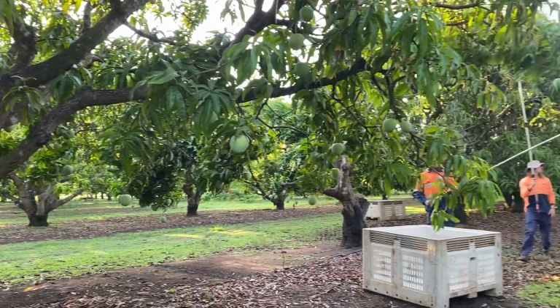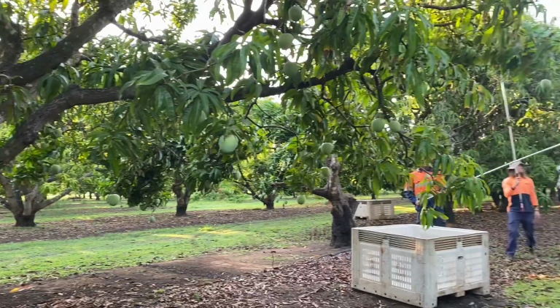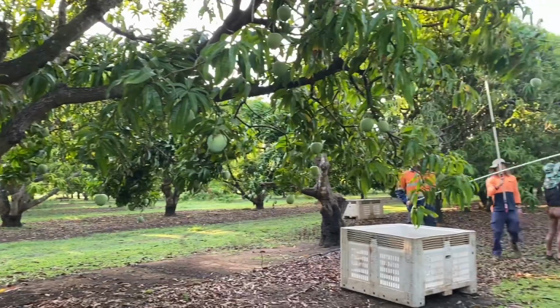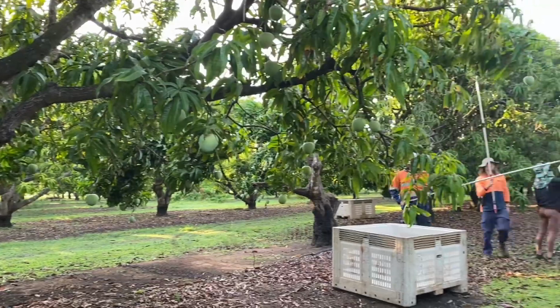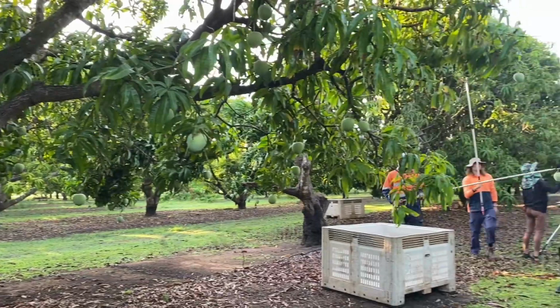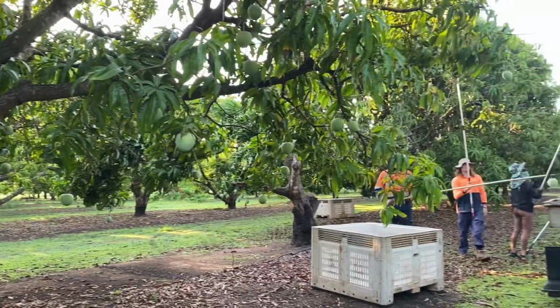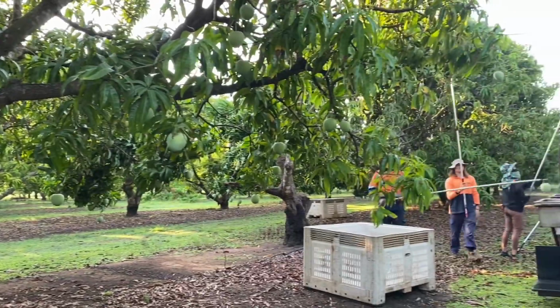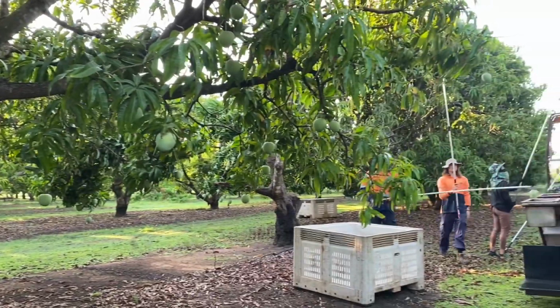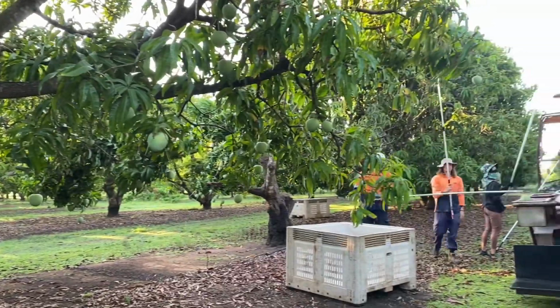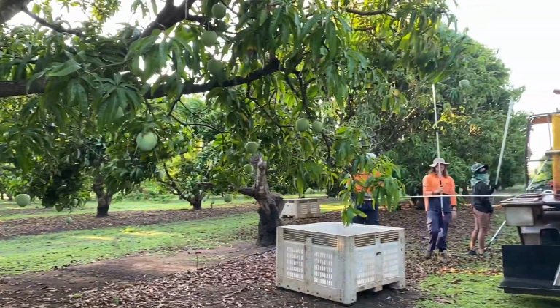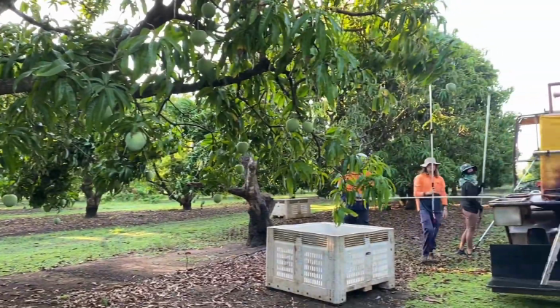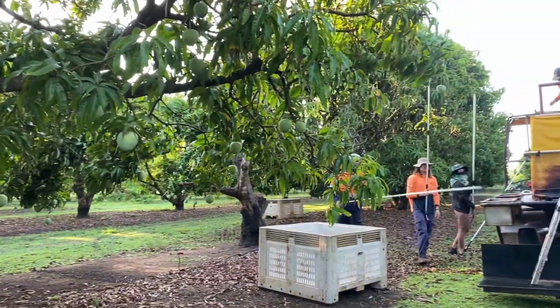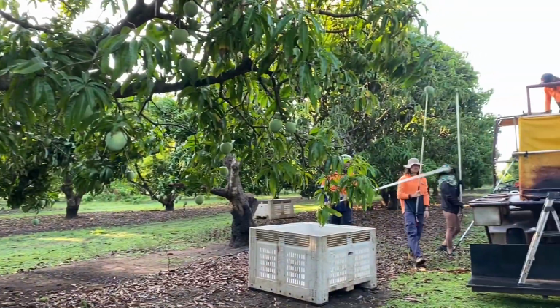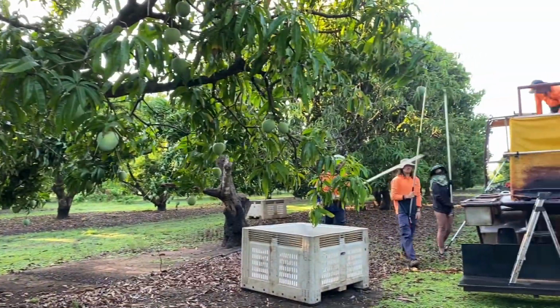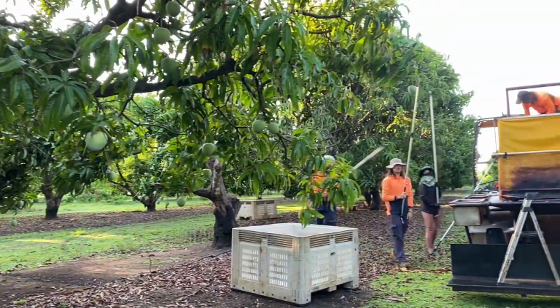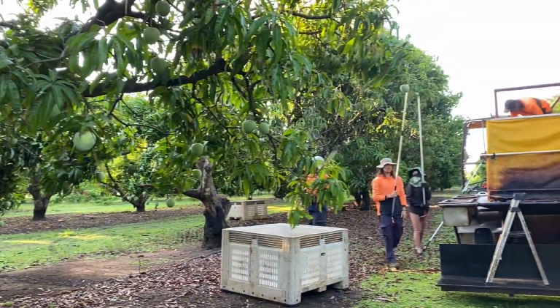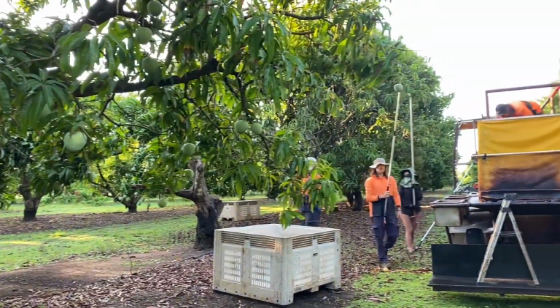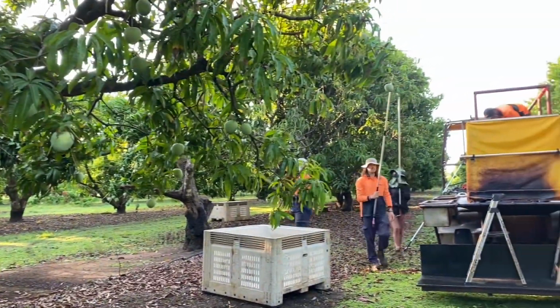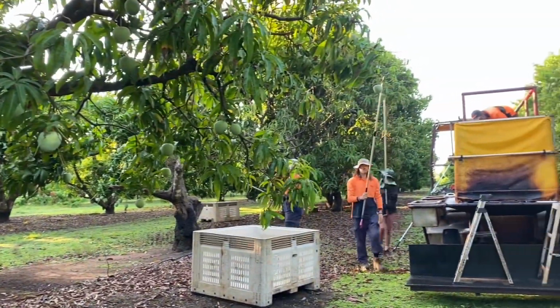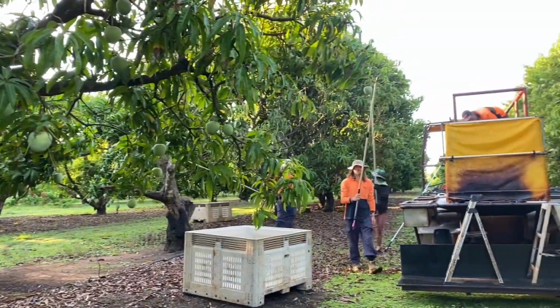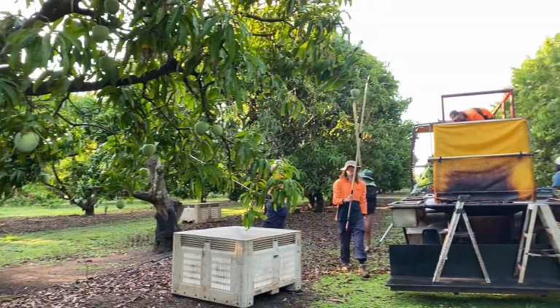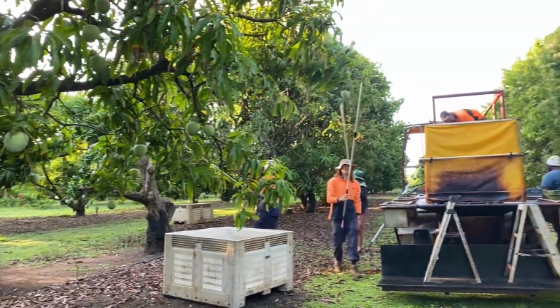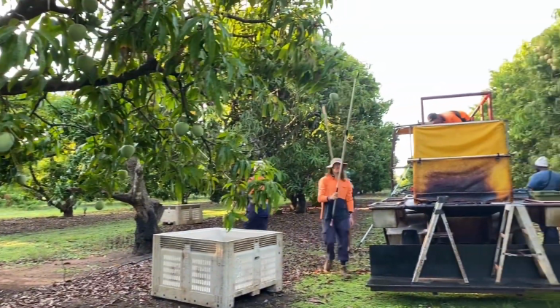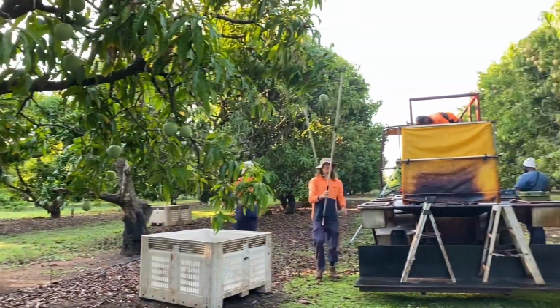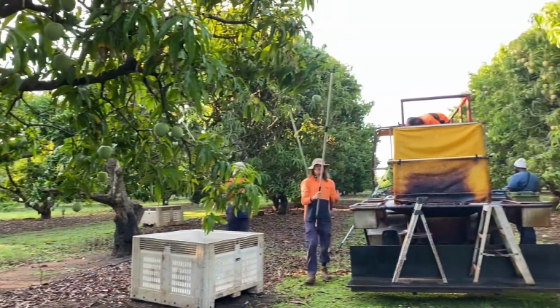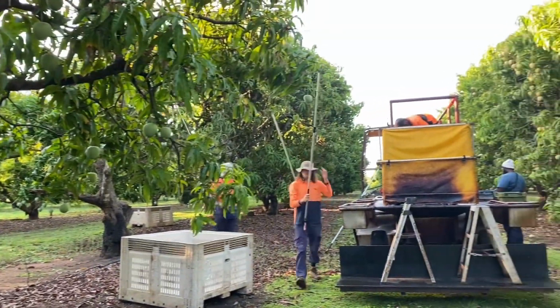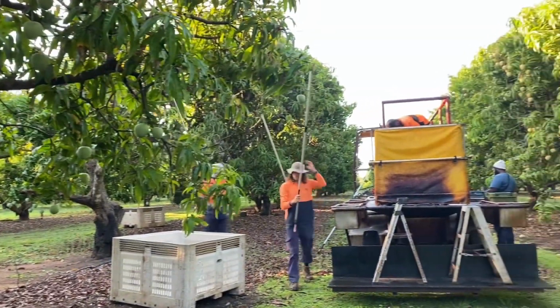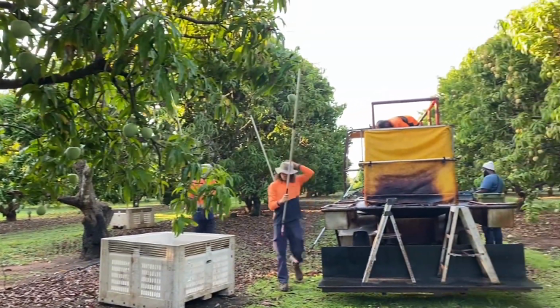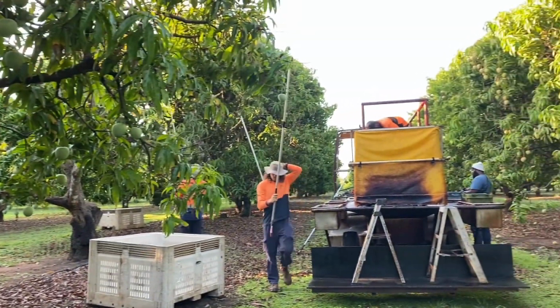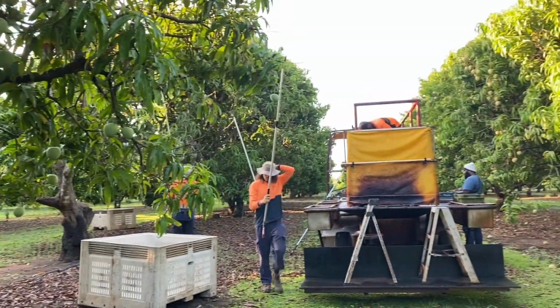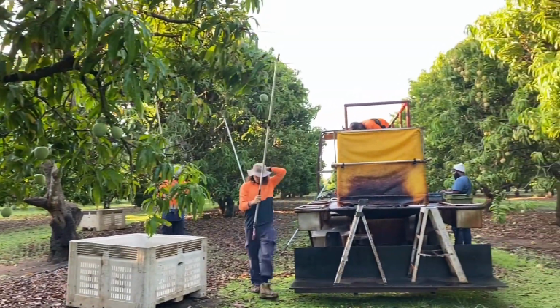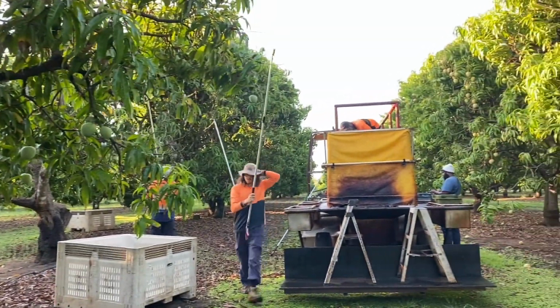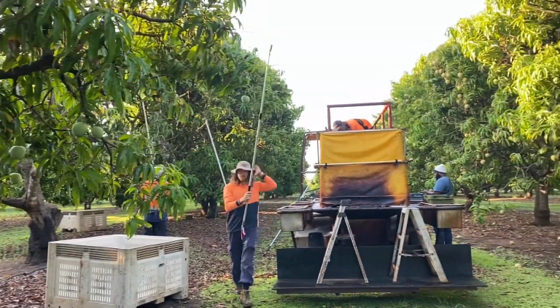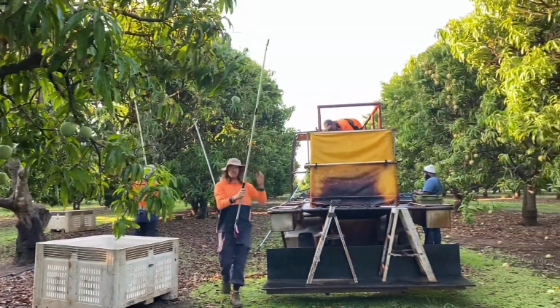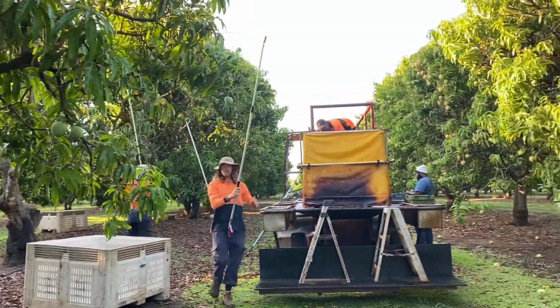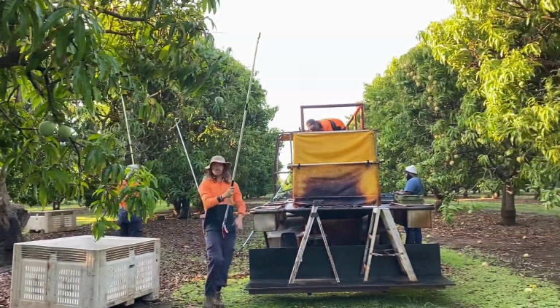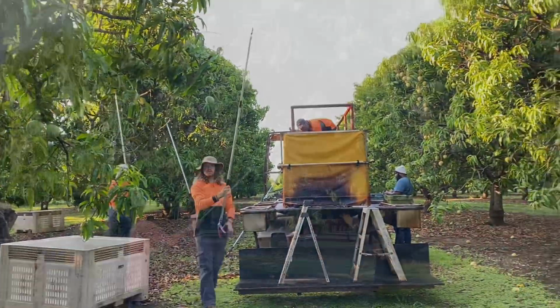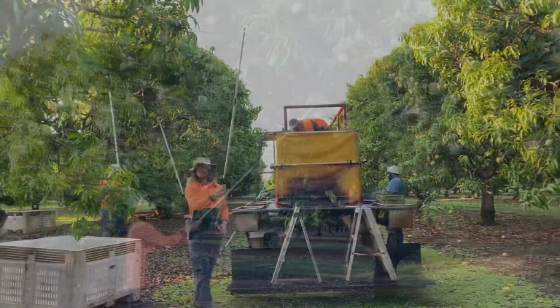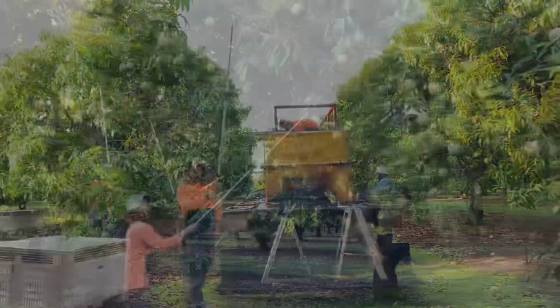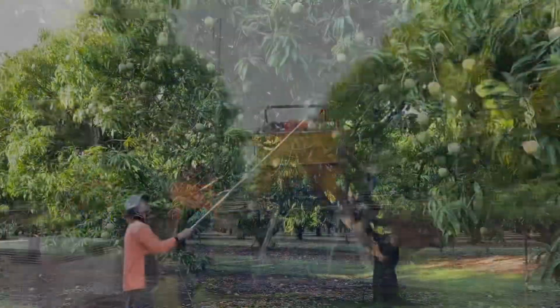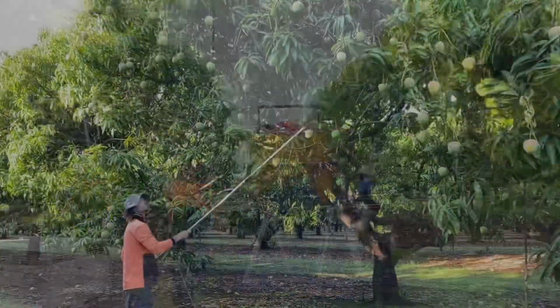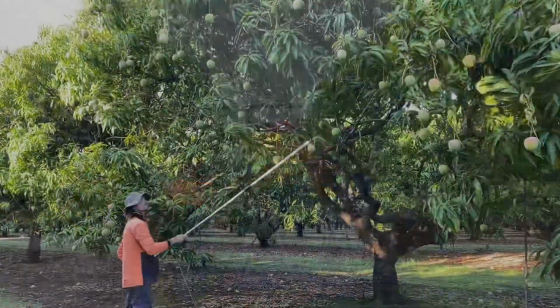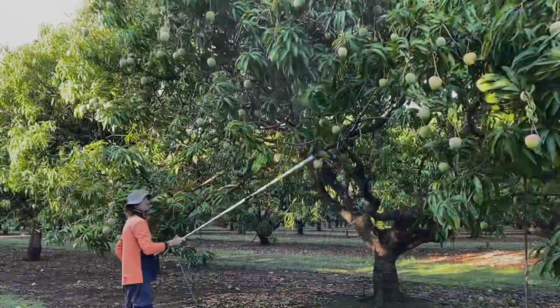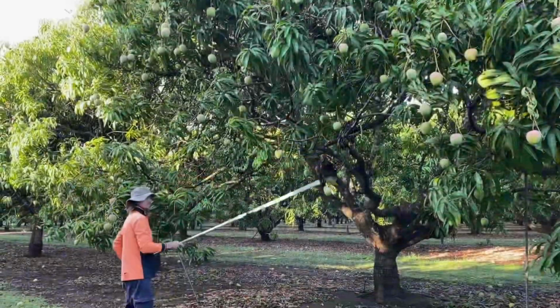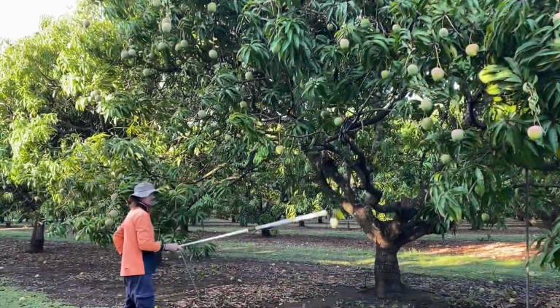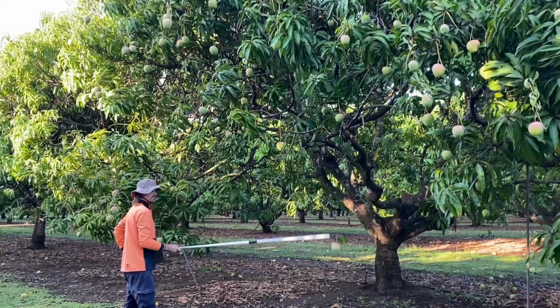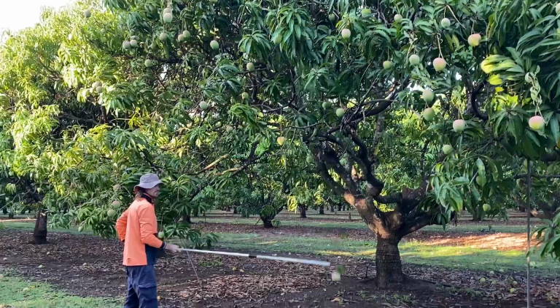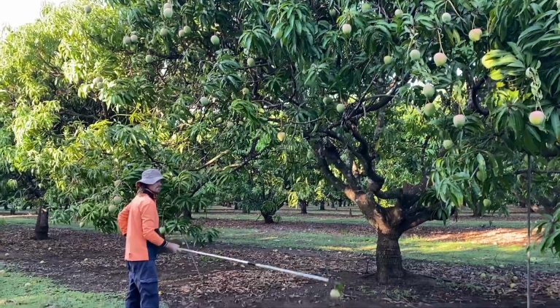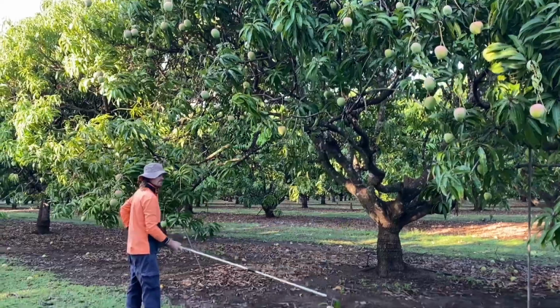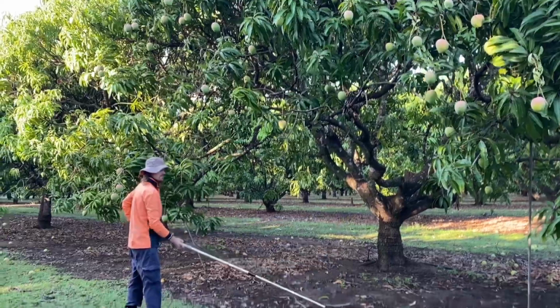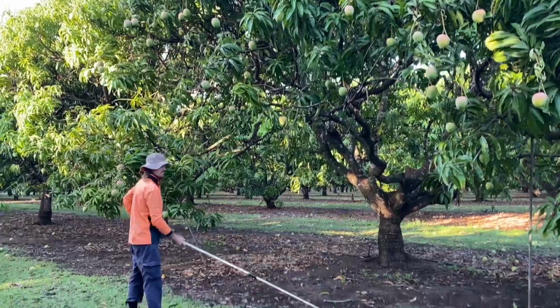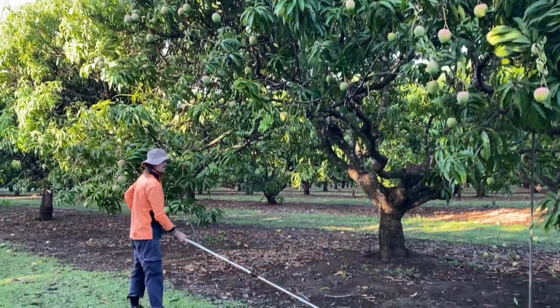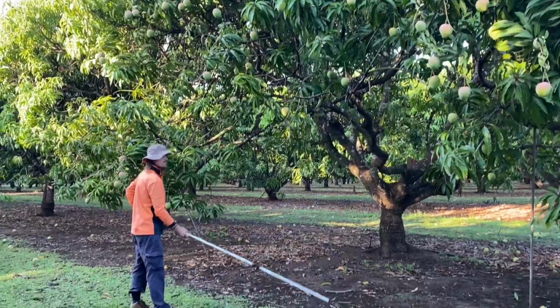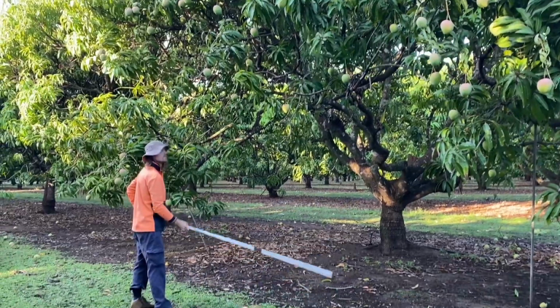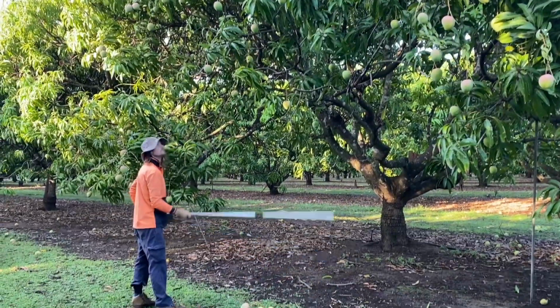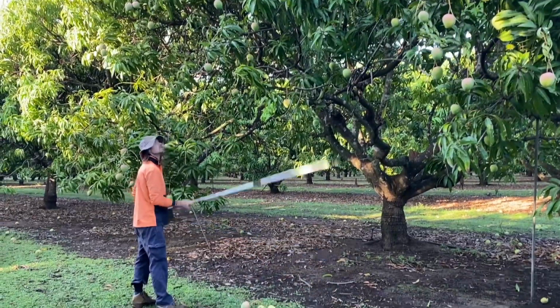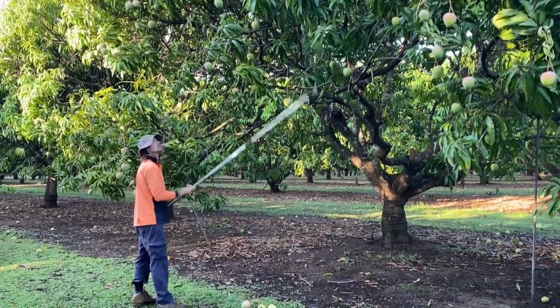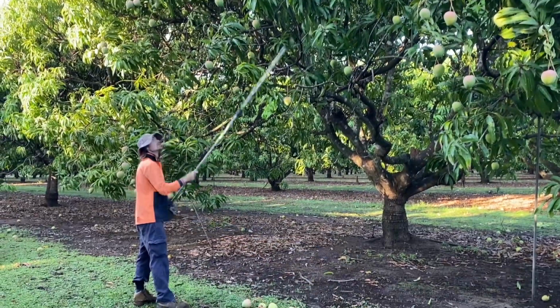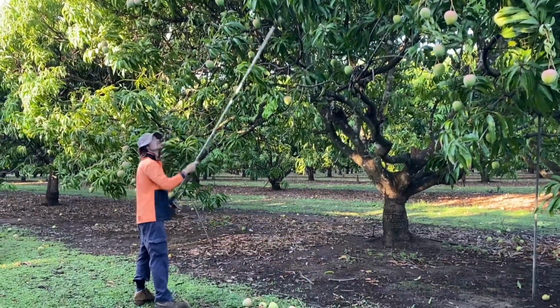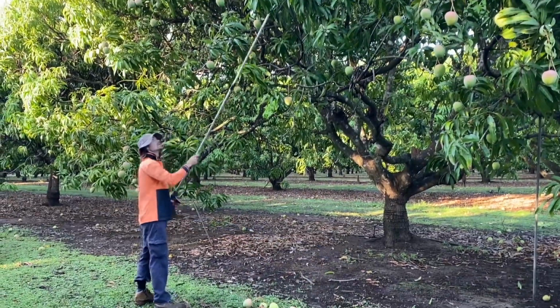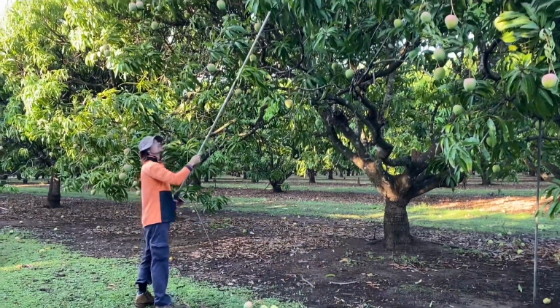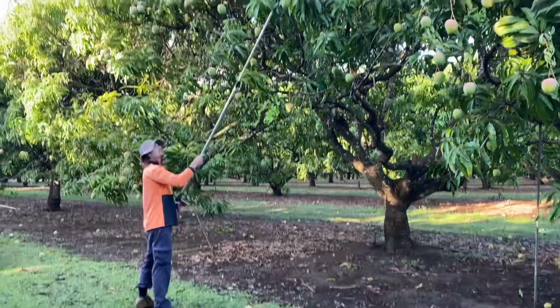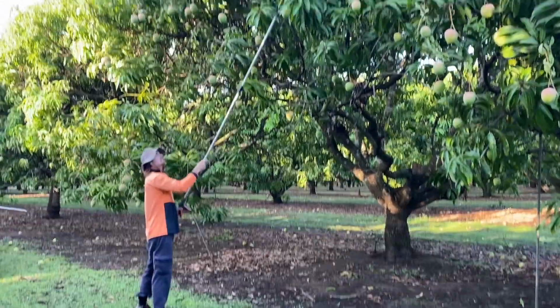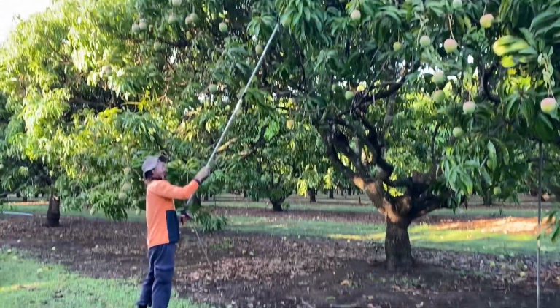In this video you'll see what it's like to work on a mango farm. First we start picking the mangoes one by one.